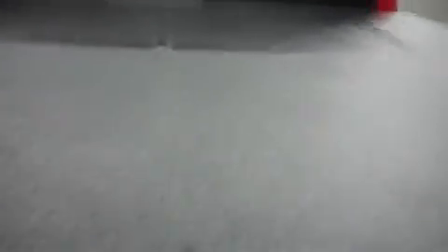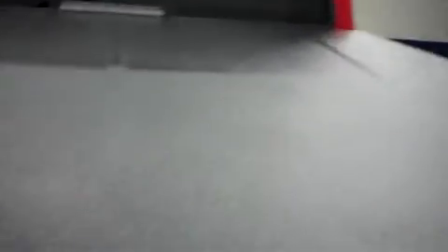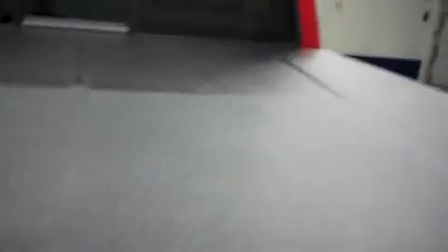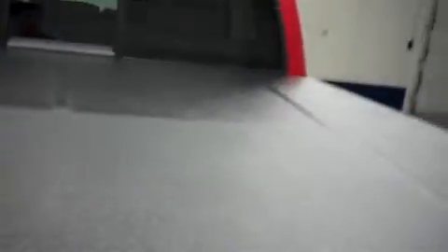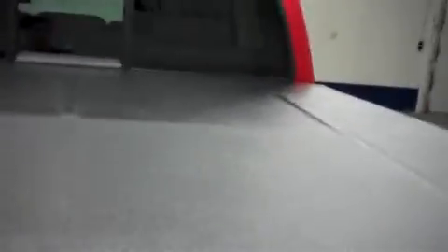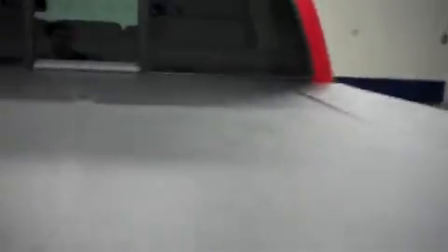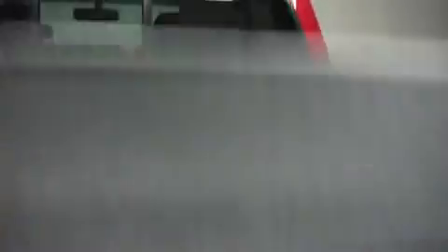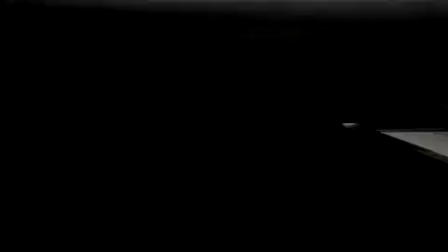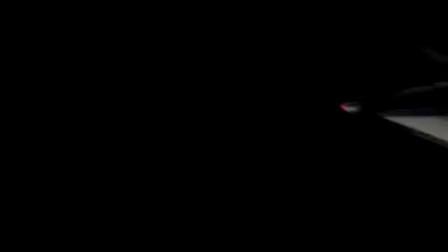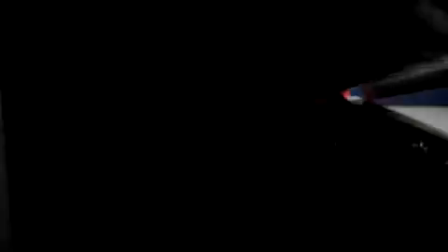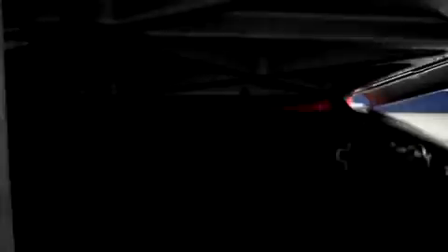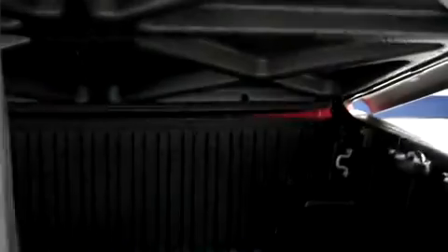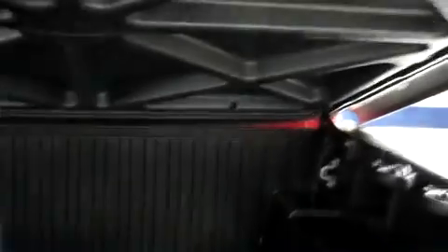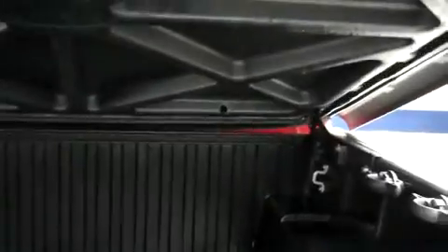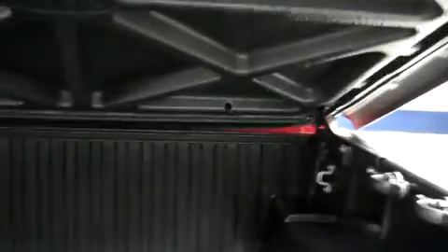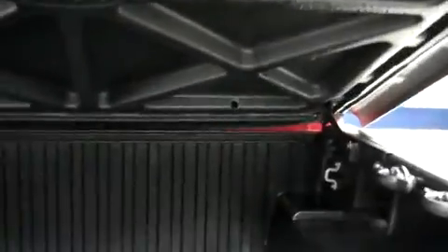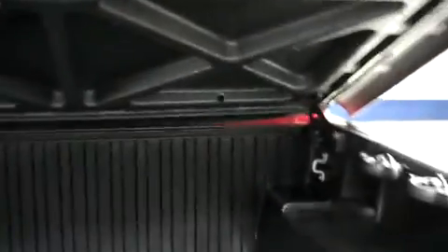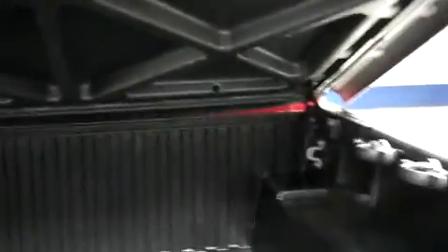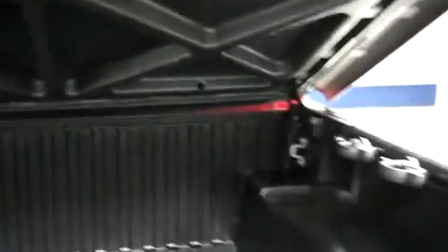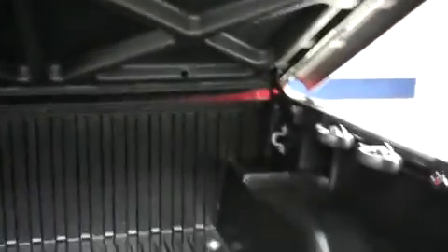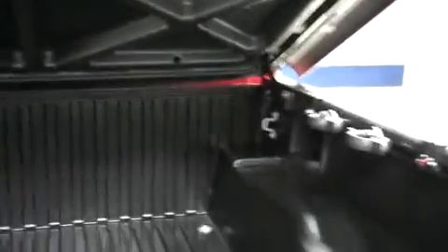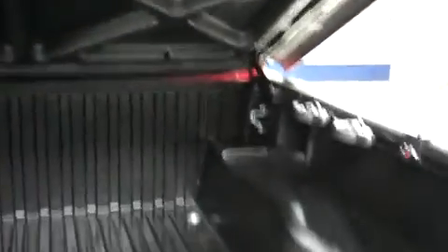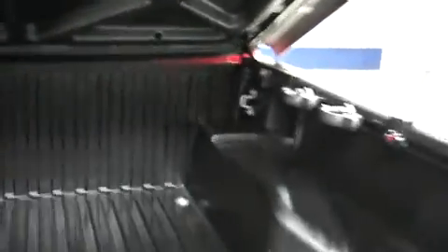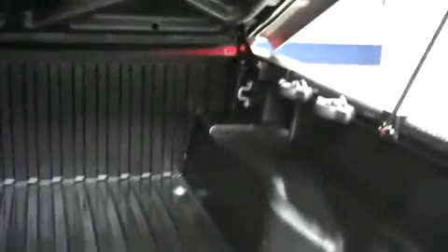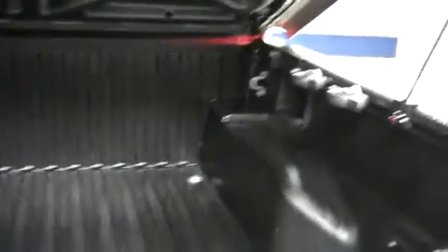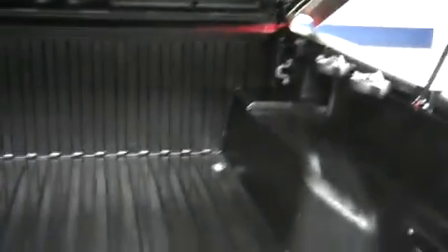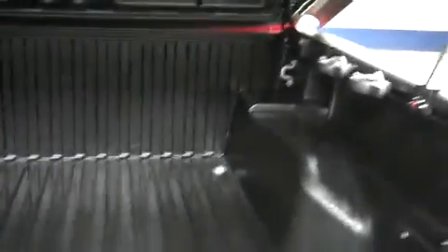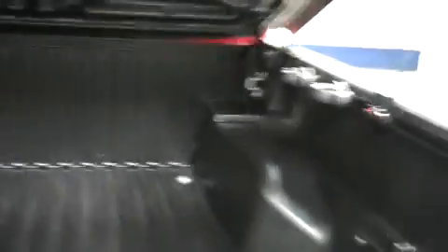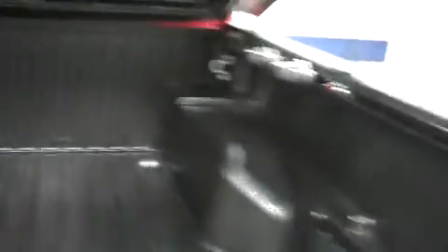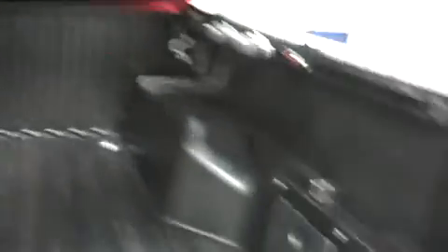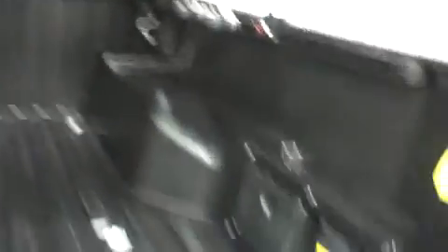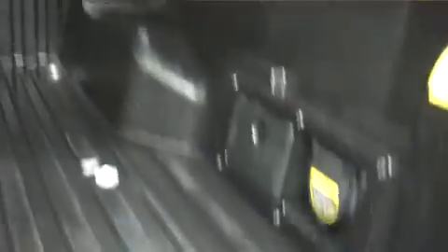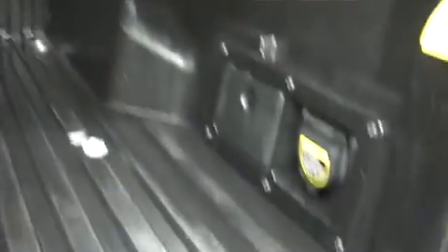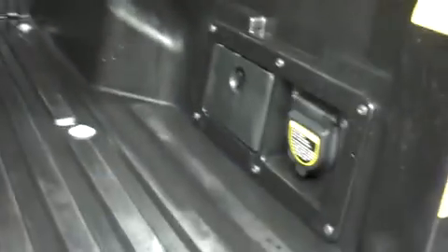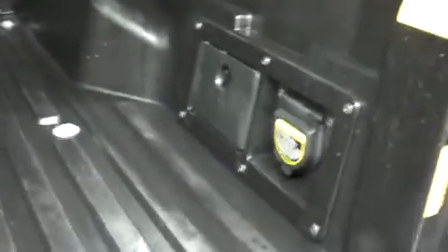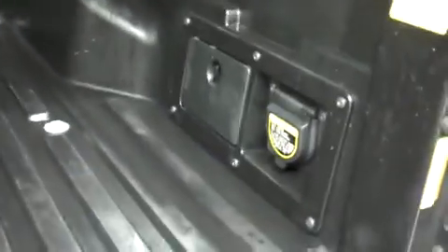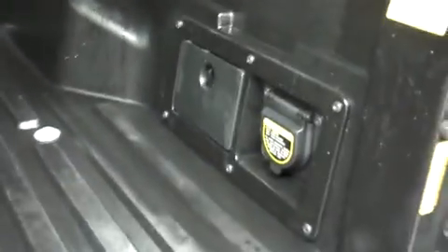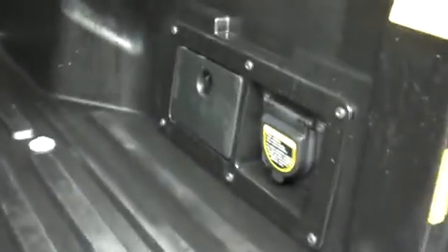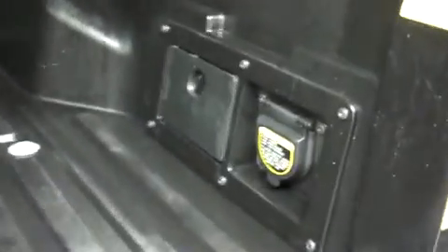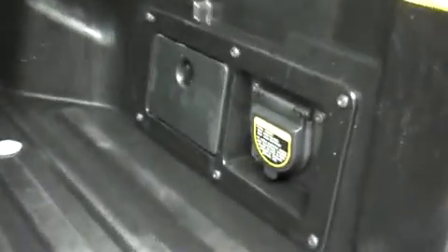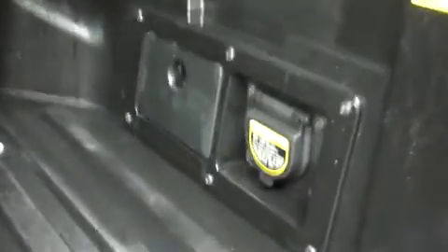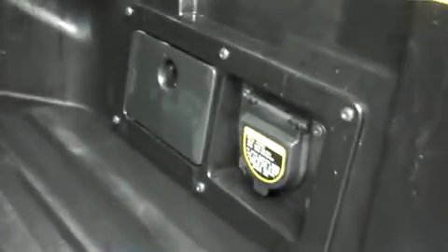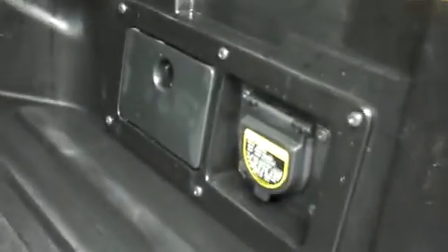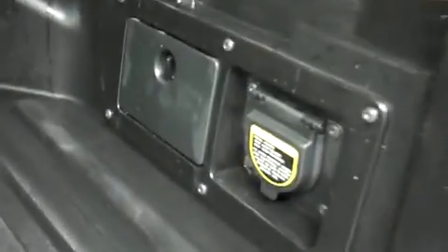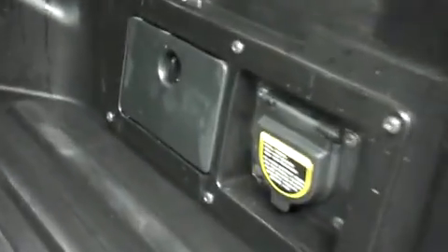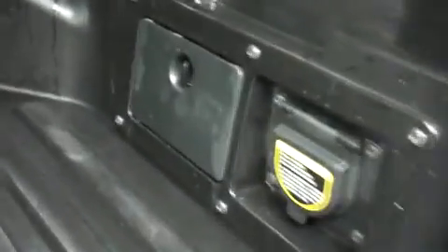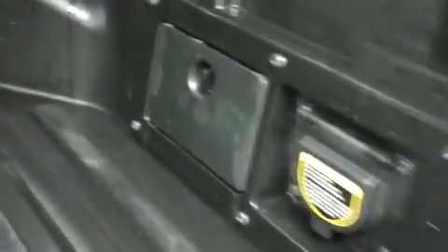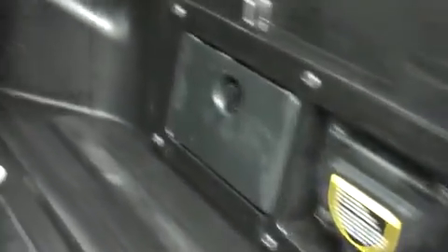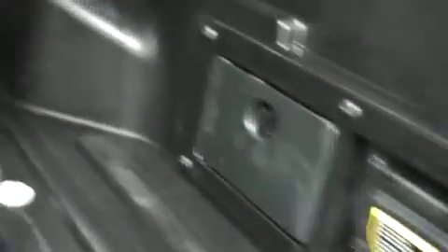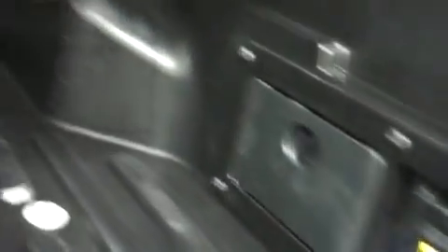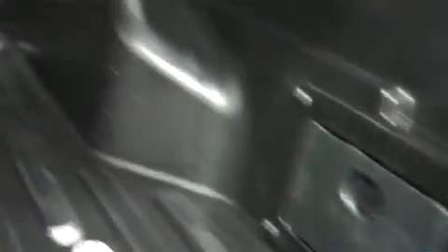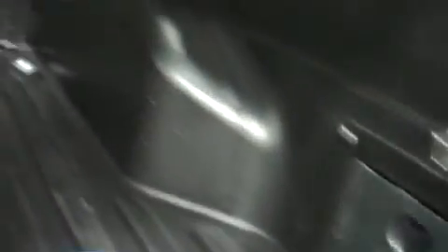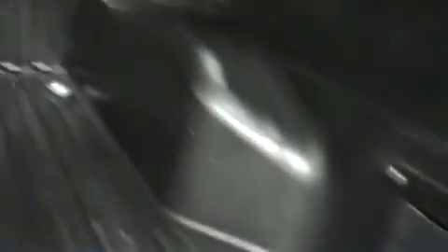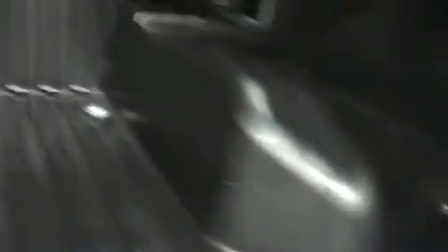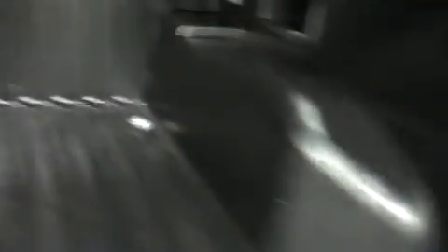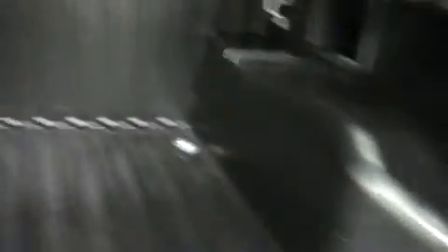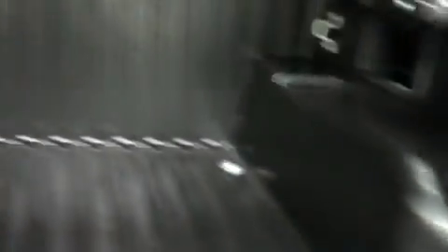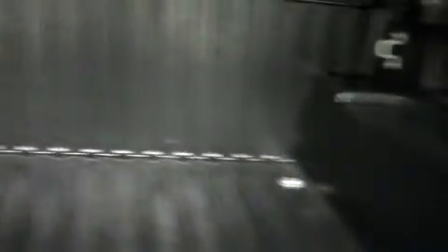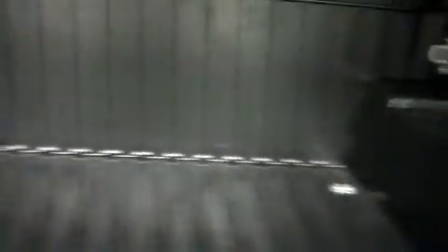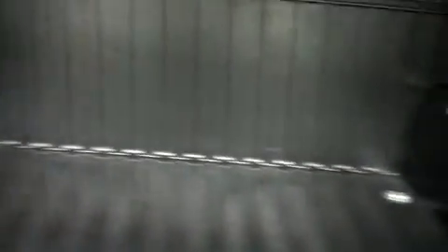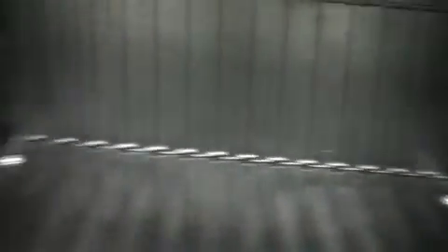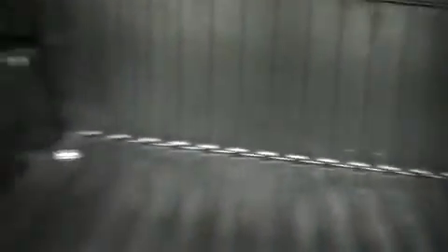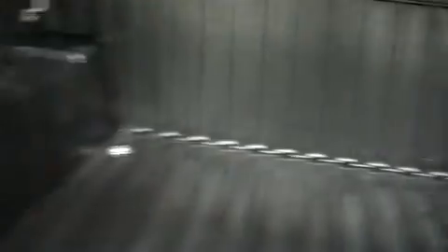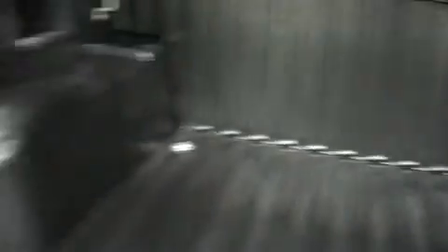Take a look inside the bed — it has the factory bed lining, an extra outlet, and cargo hooks.